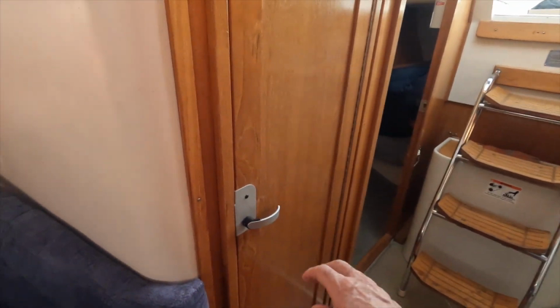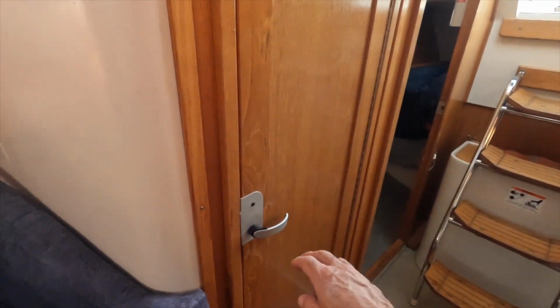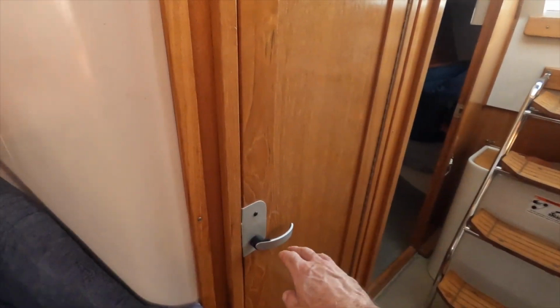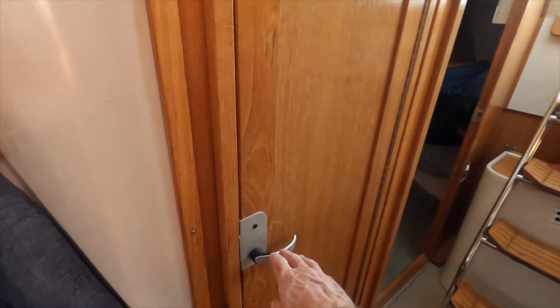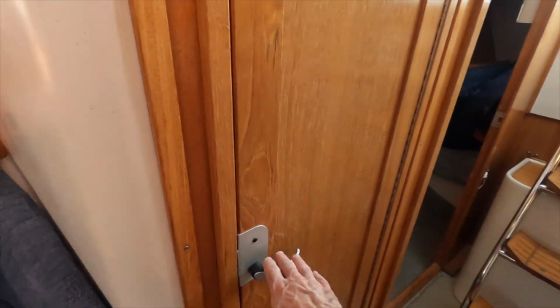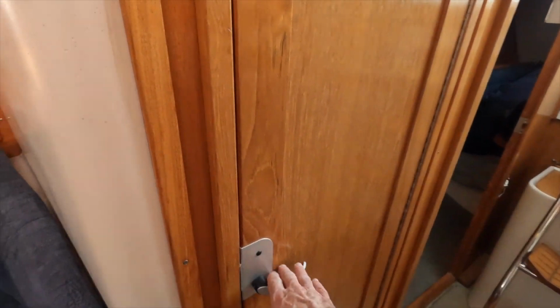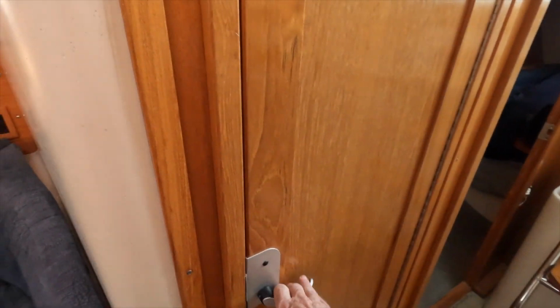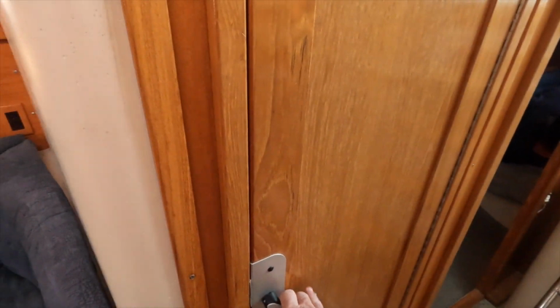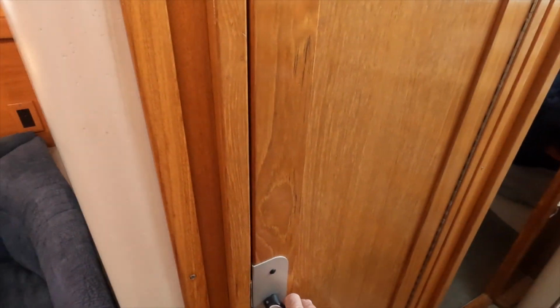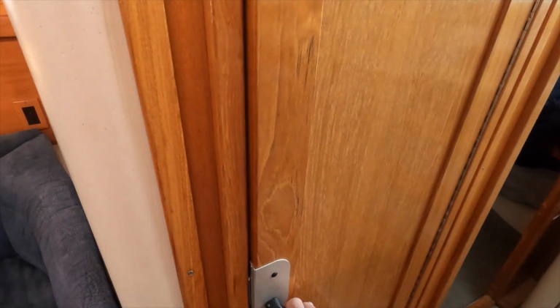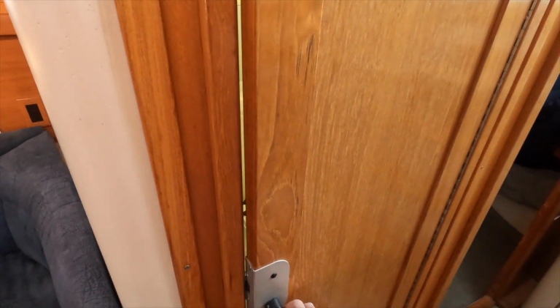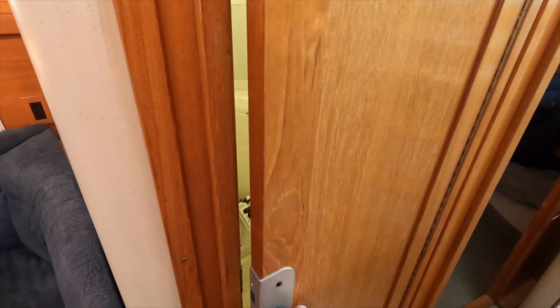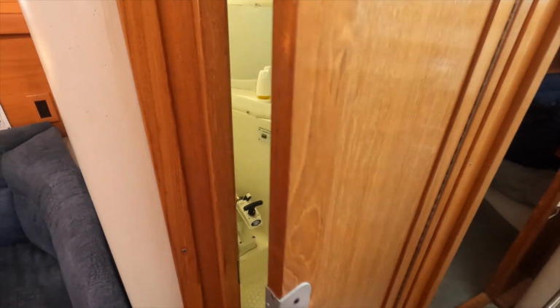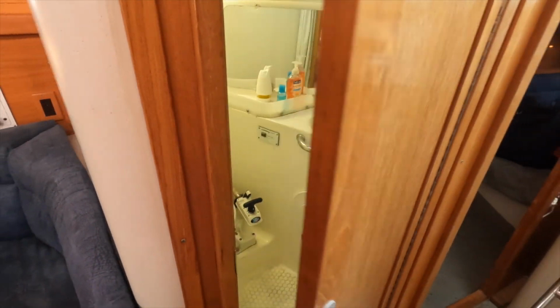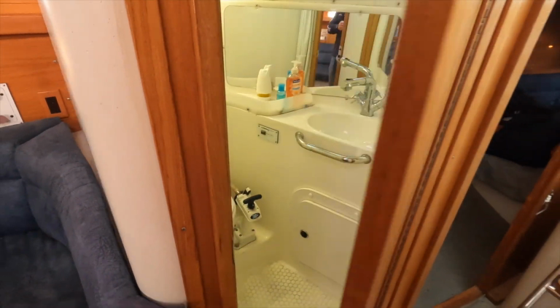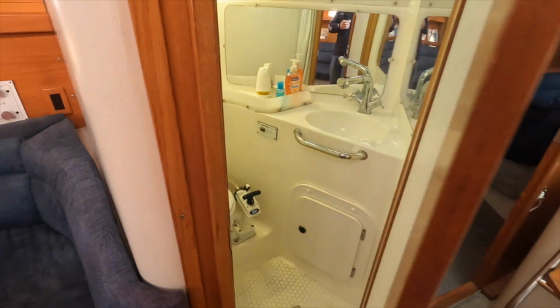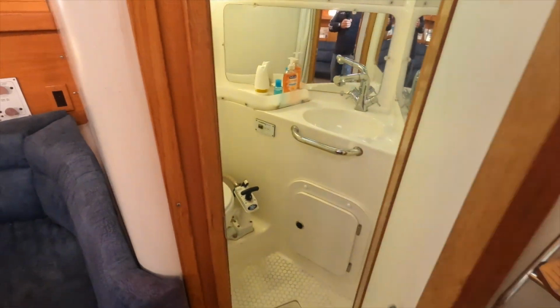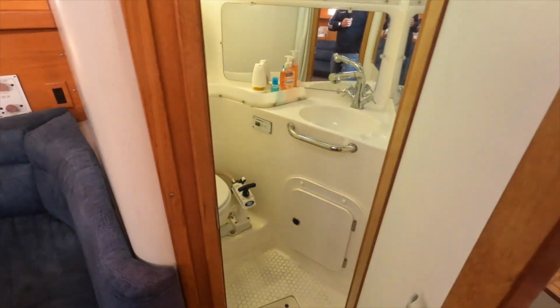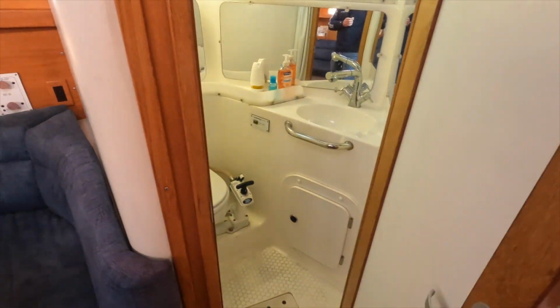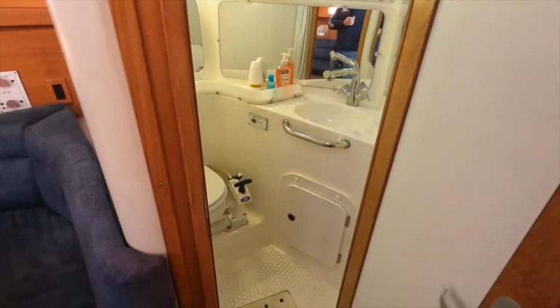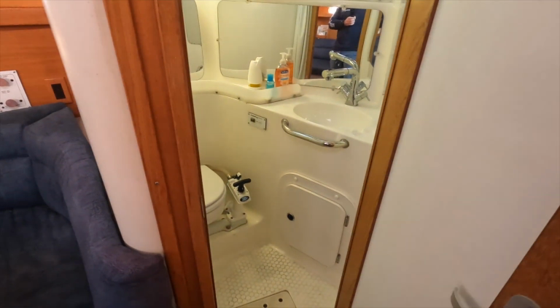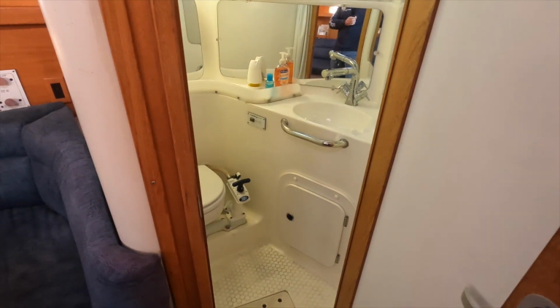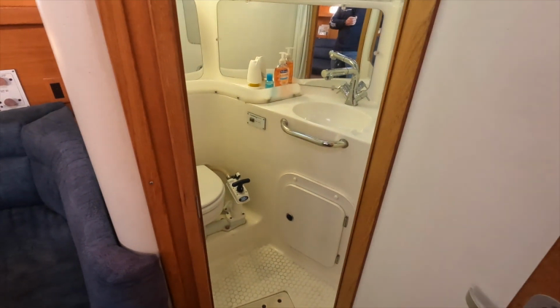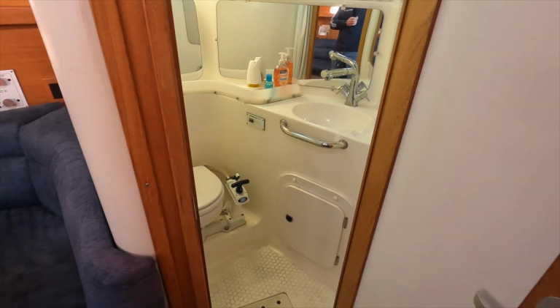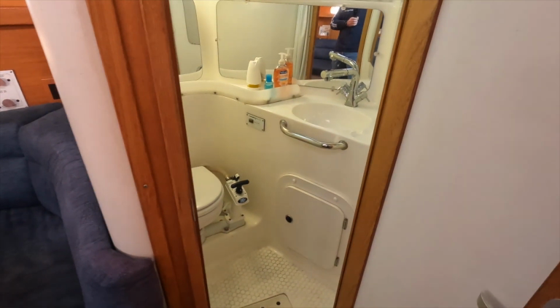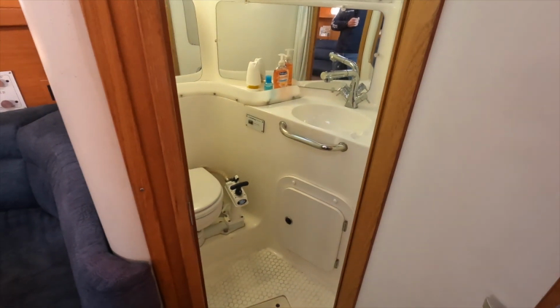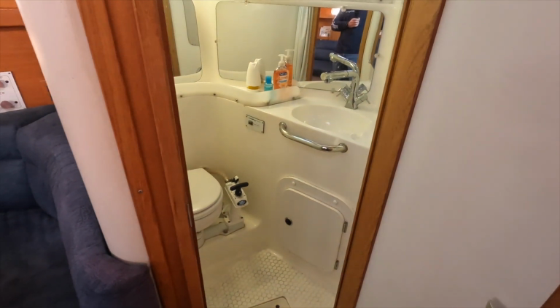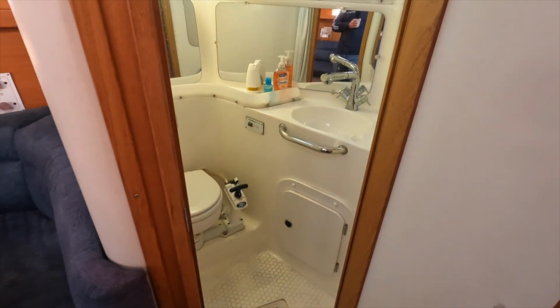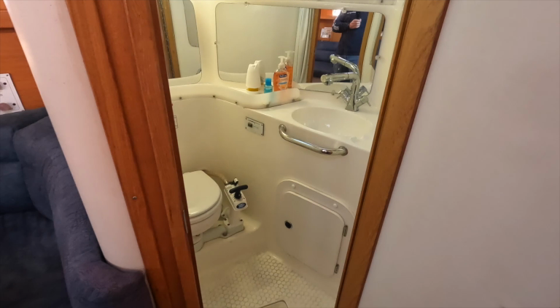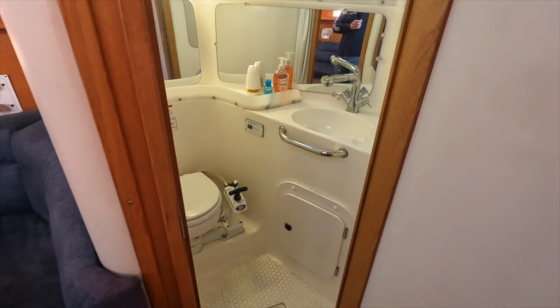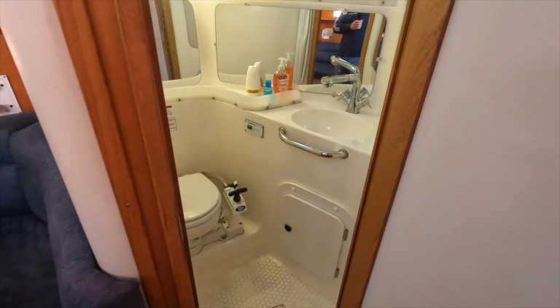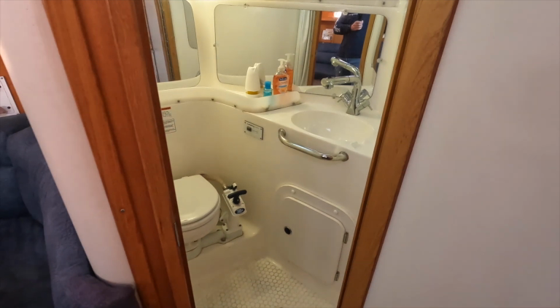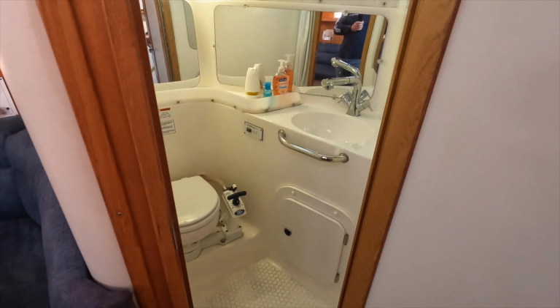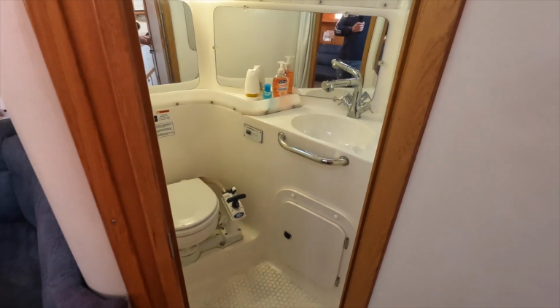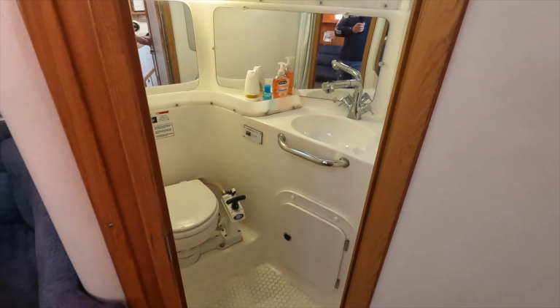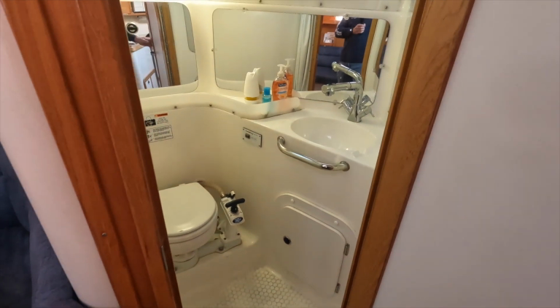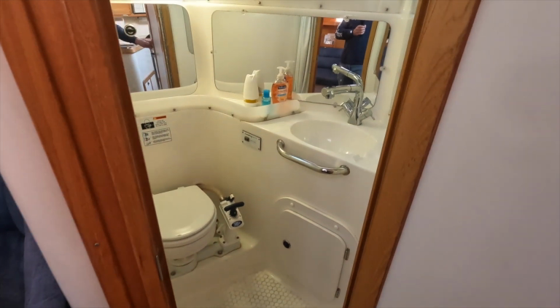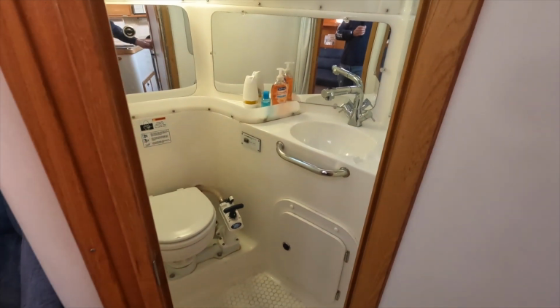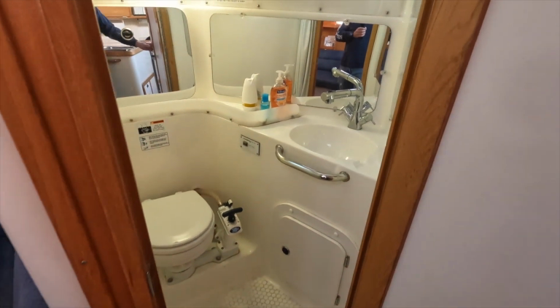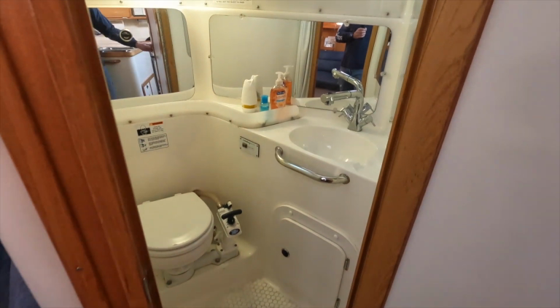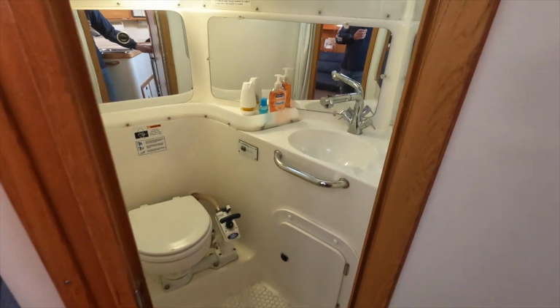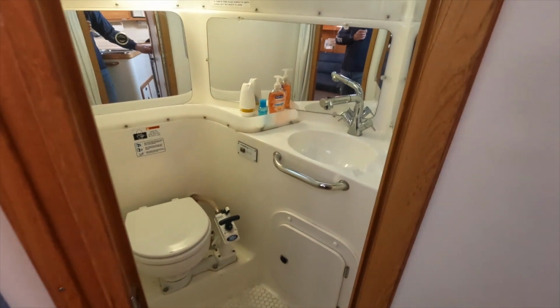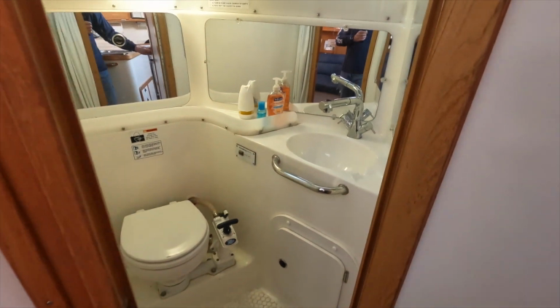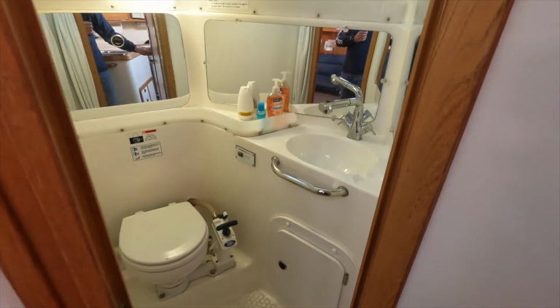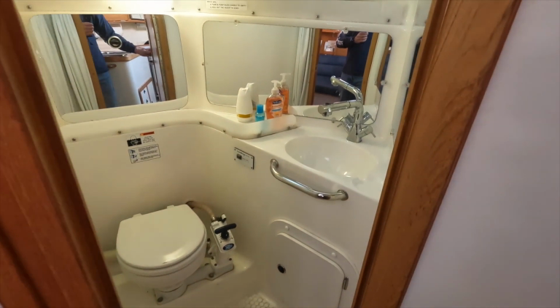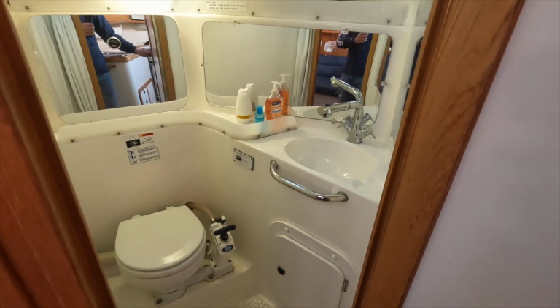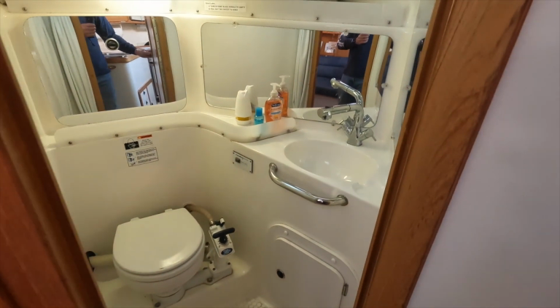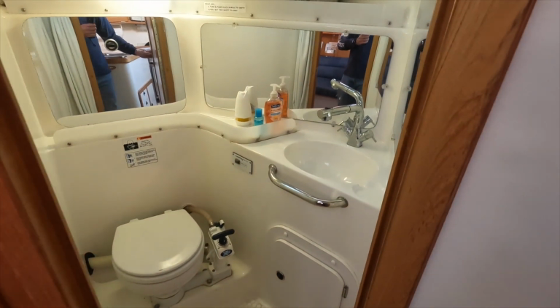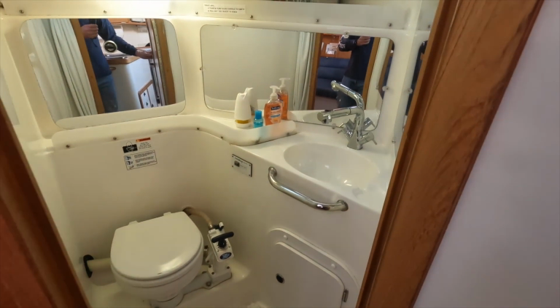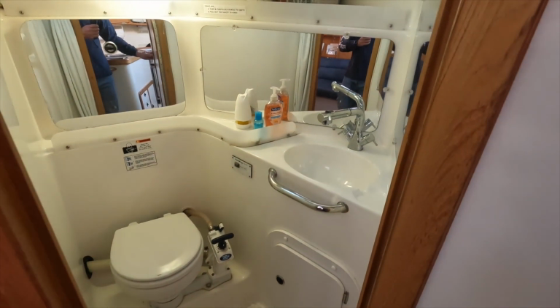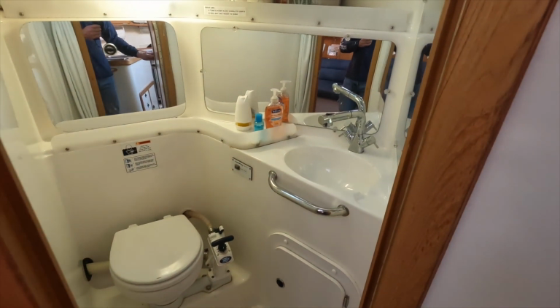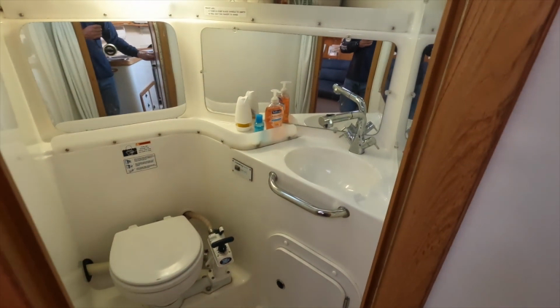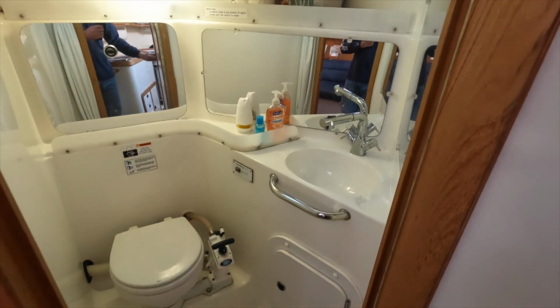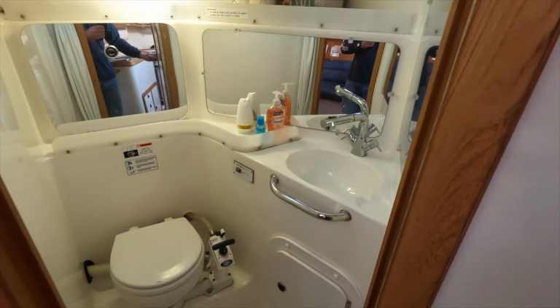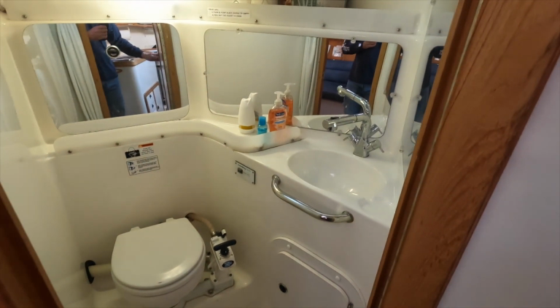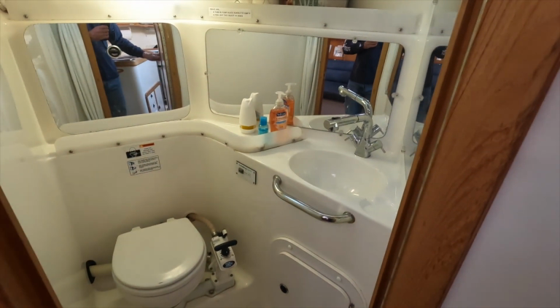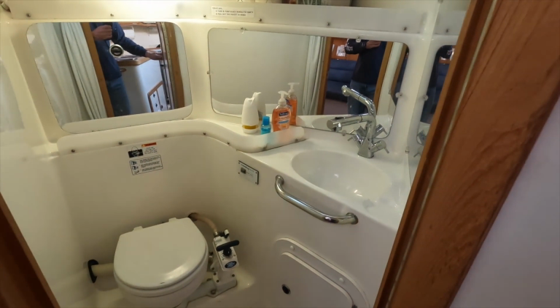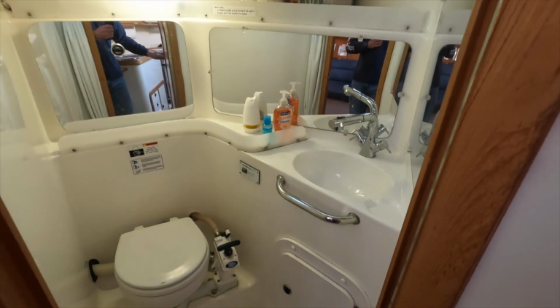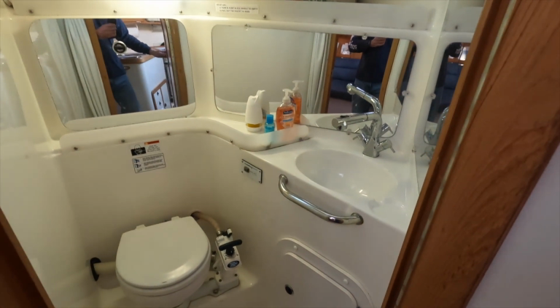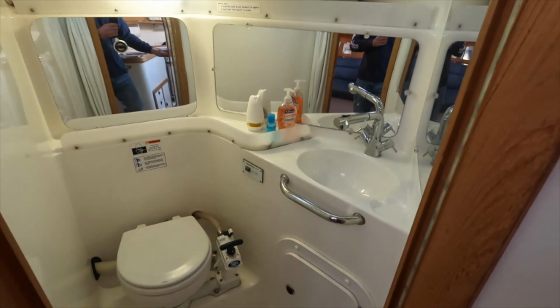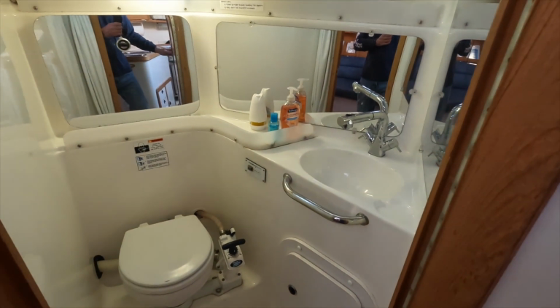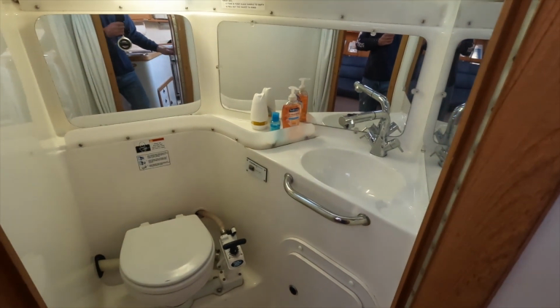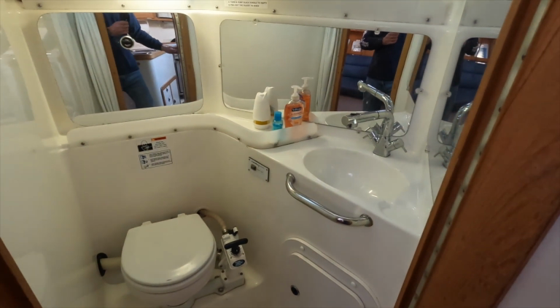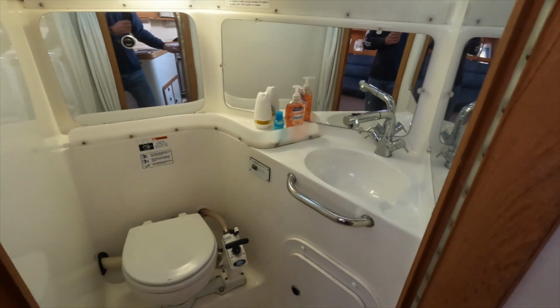This is the head. There's a sink and a toilet. The sink is a pull-out faucet, so this becomes a shower.